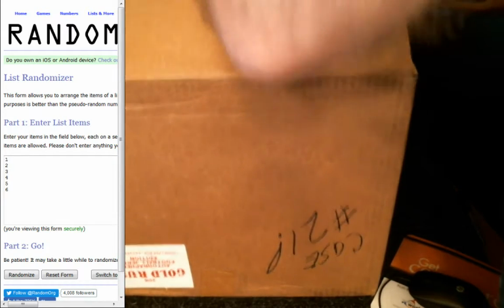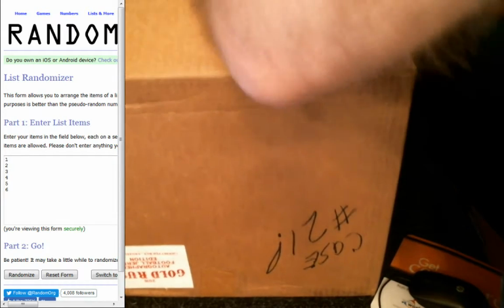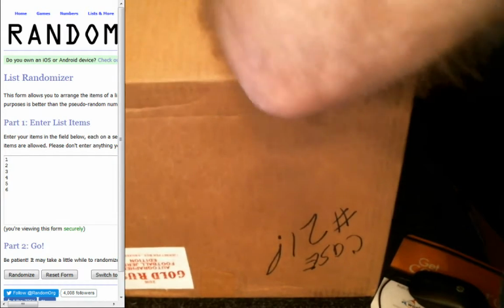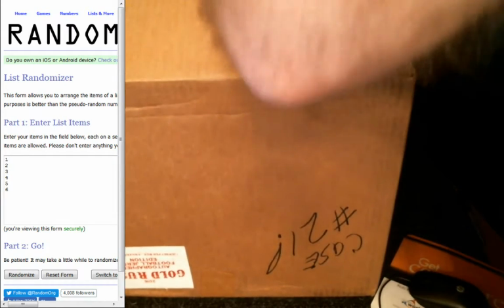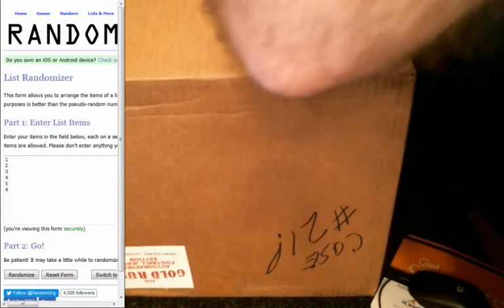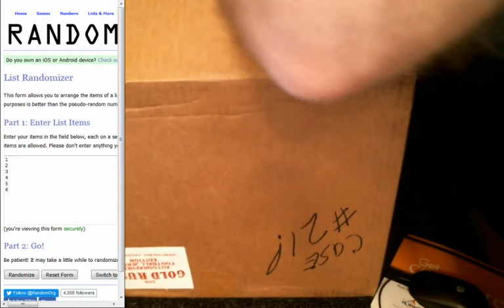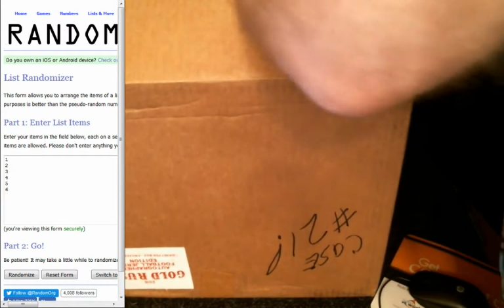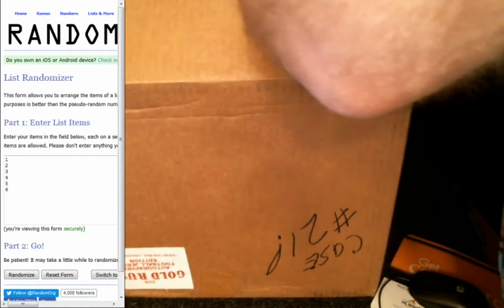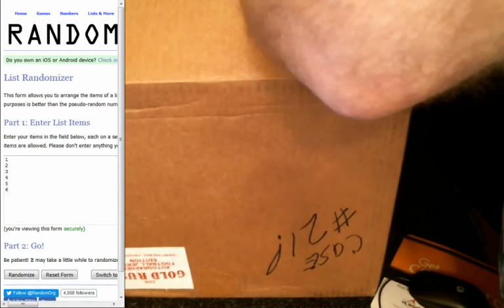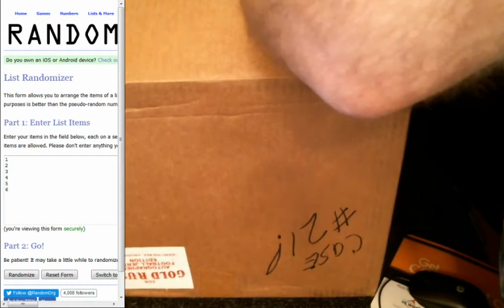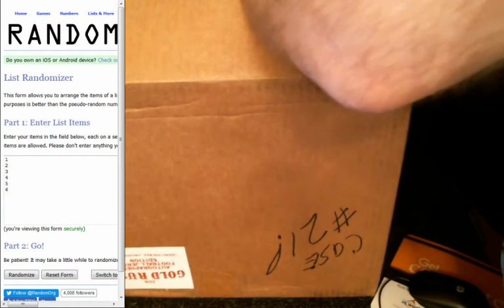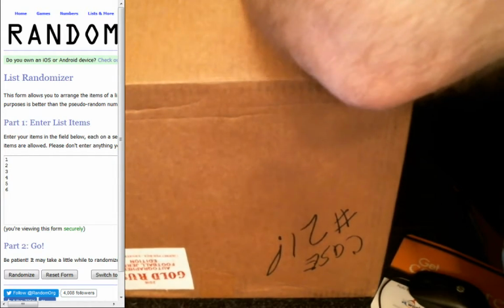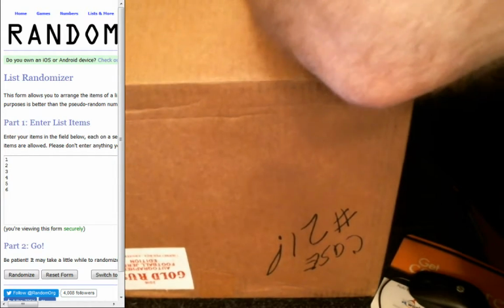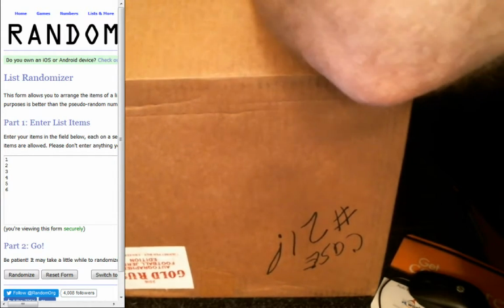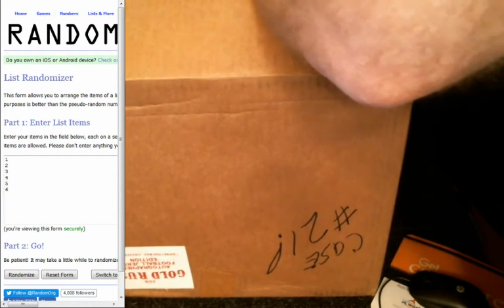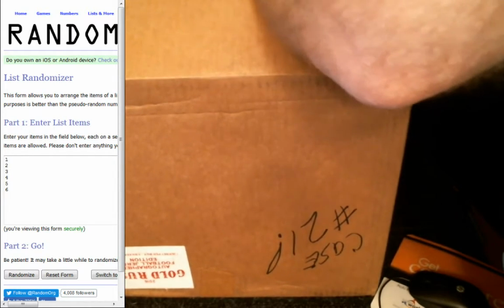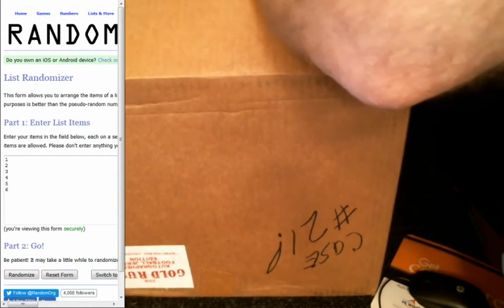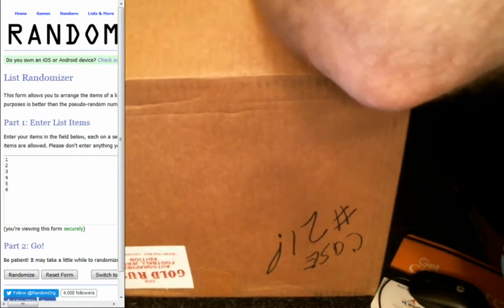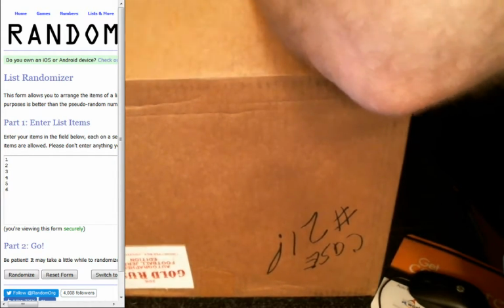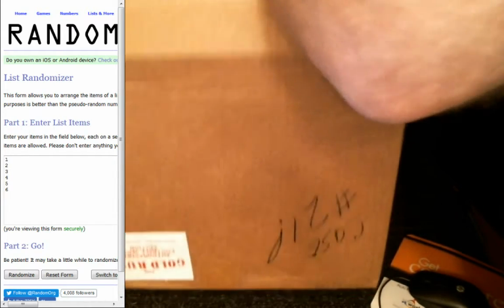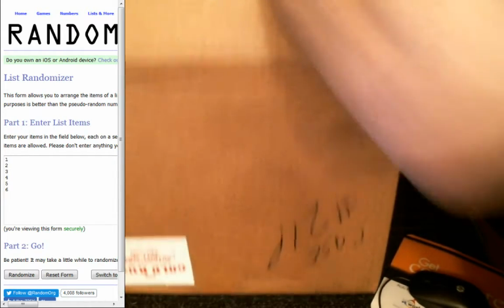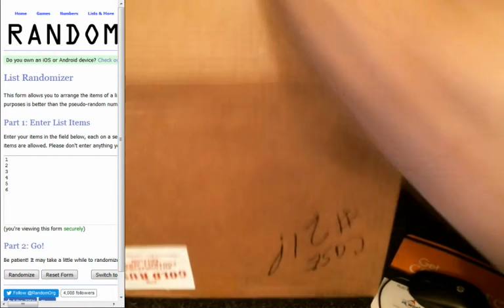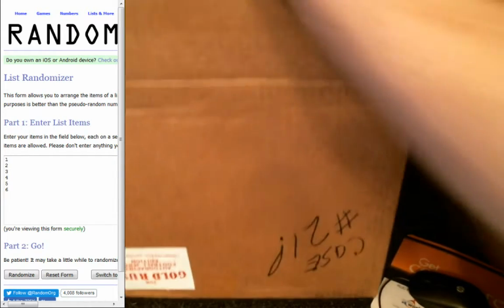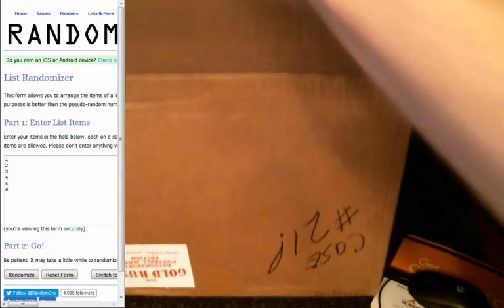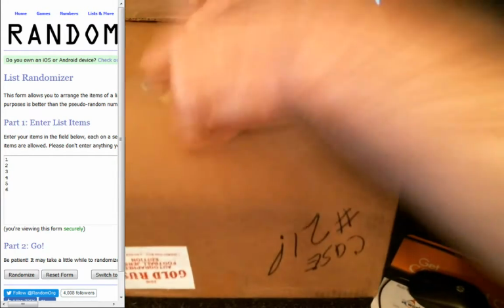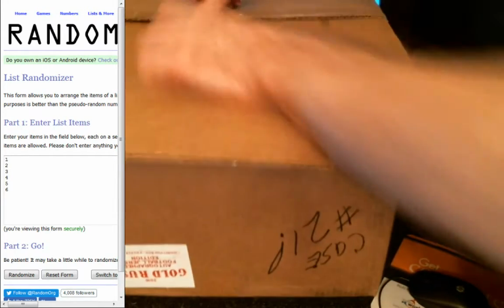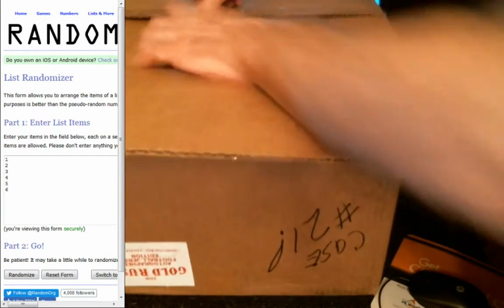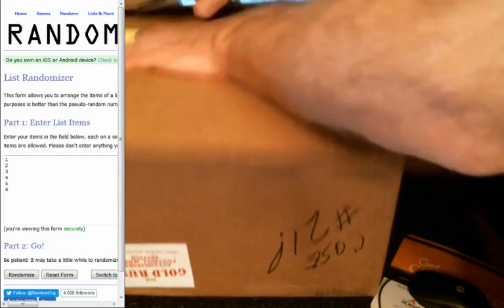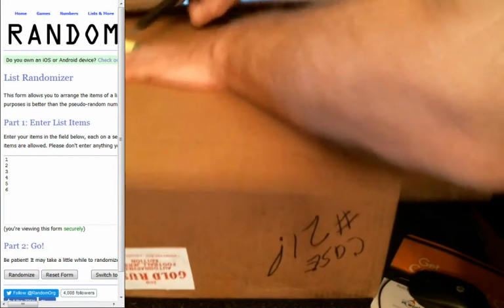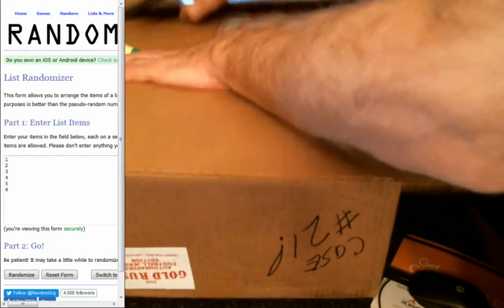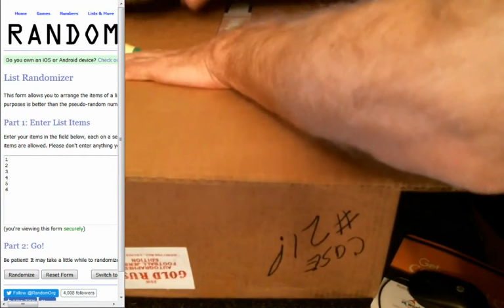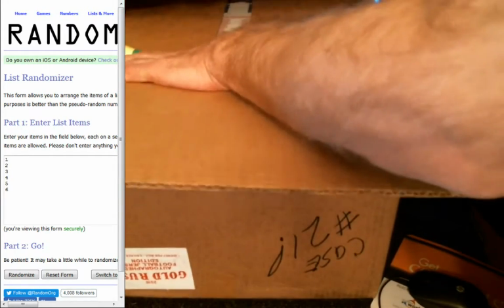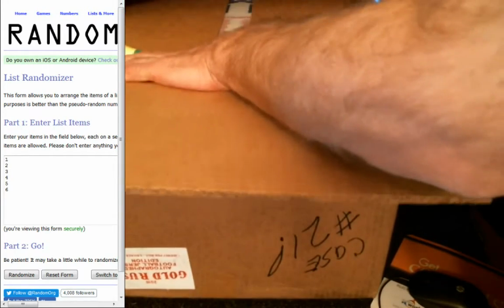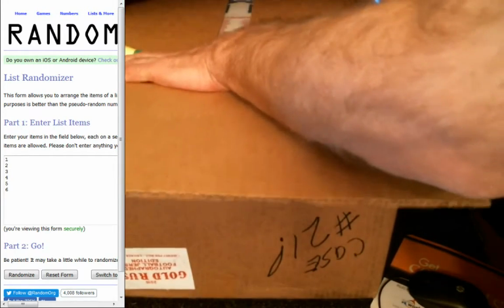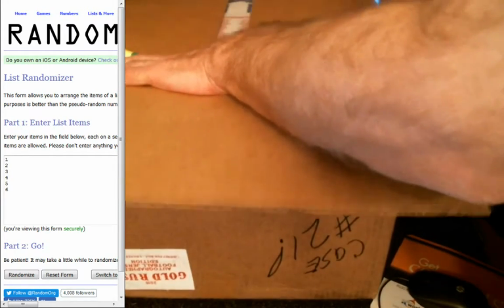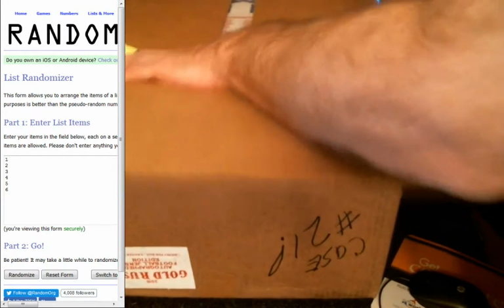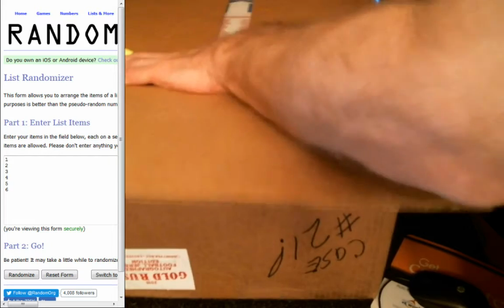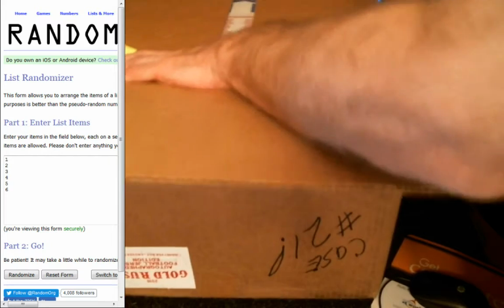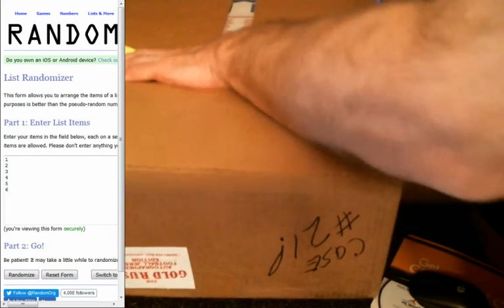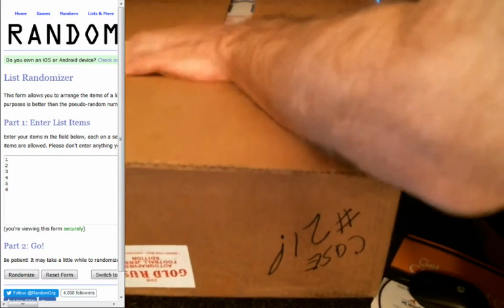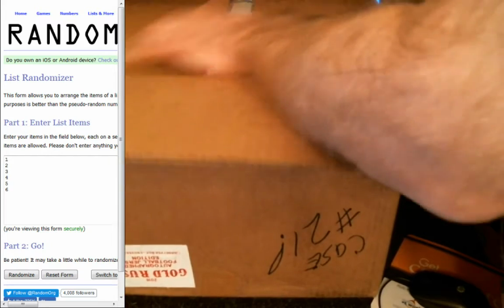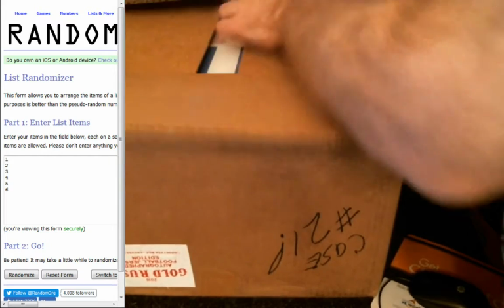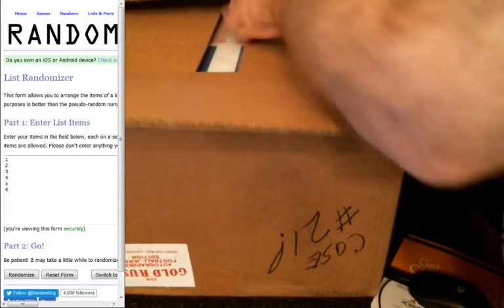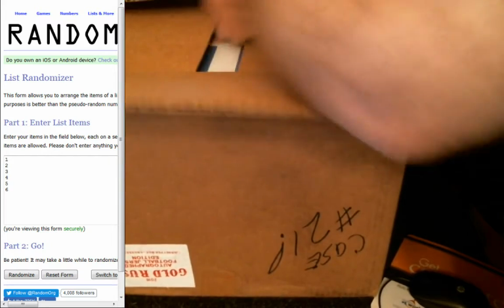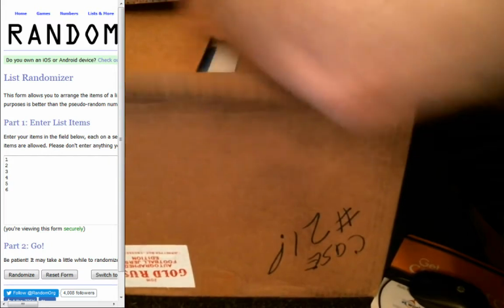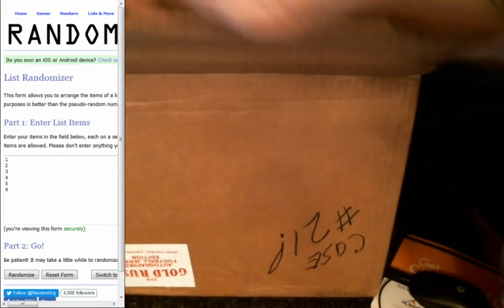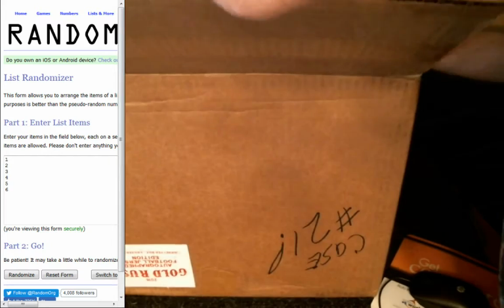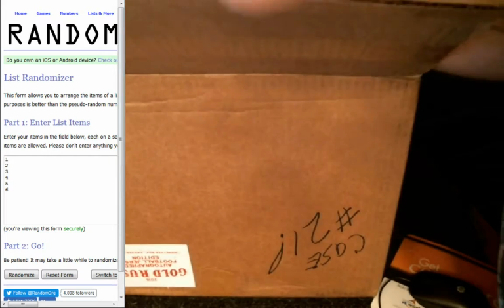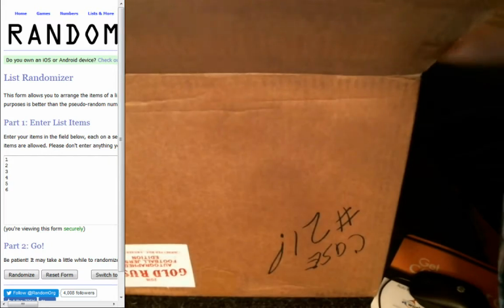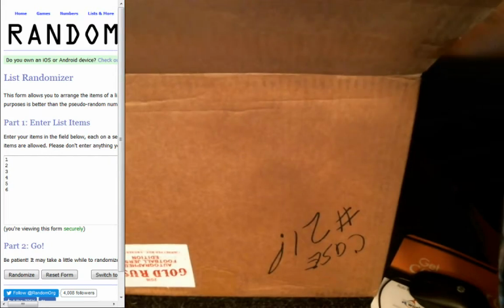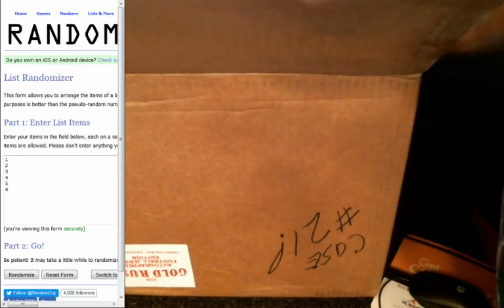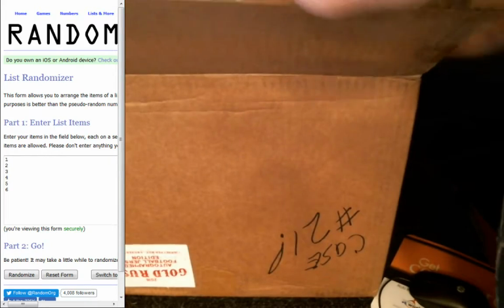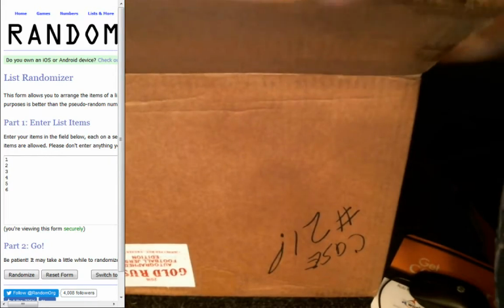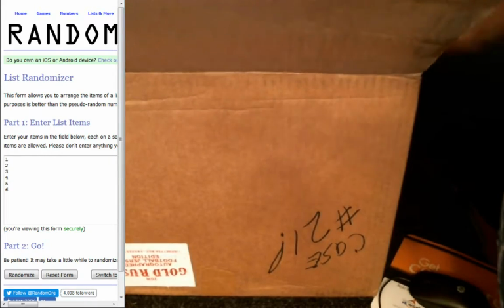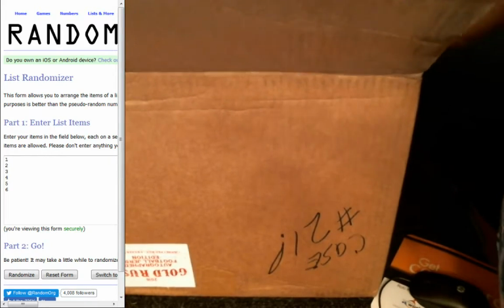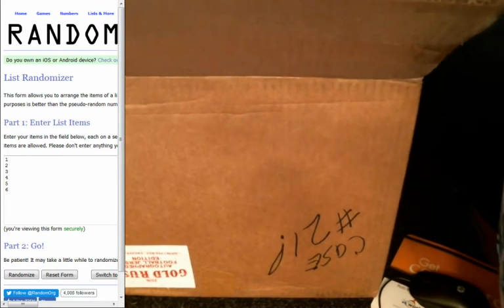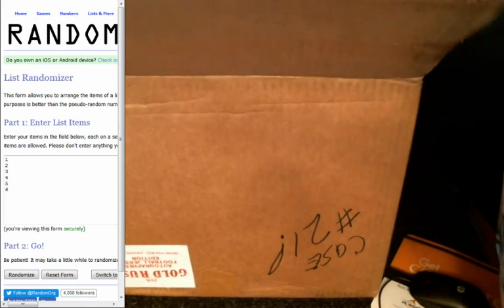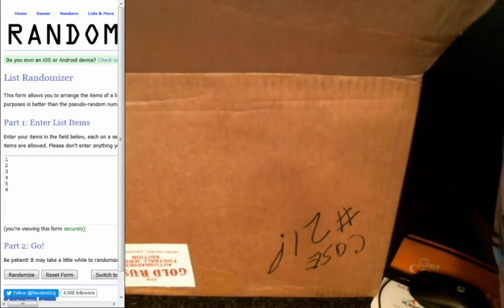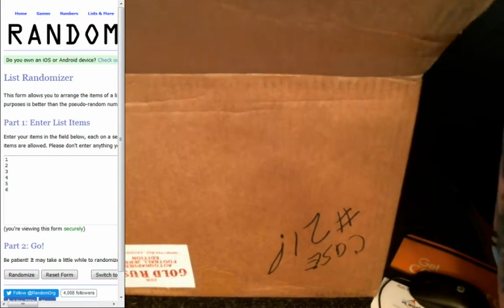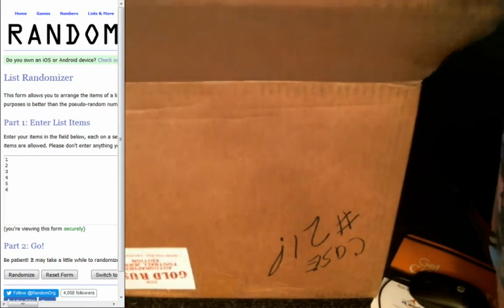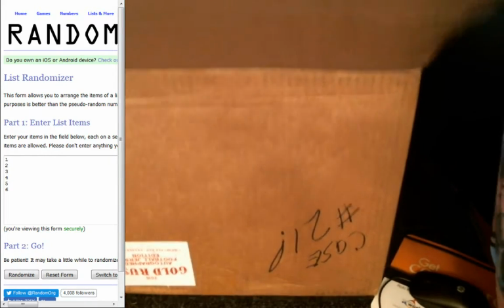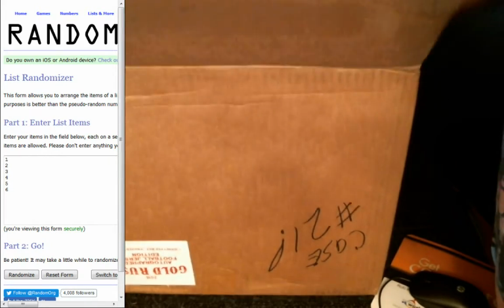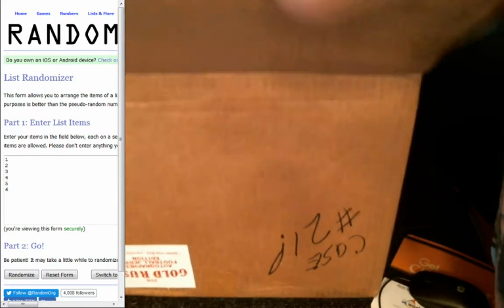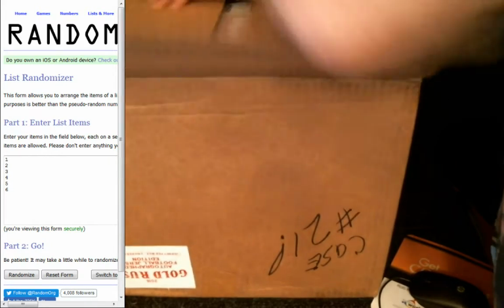As you can see, I got the box turned upside down. That's so when I dump them out, they come out in order for us.